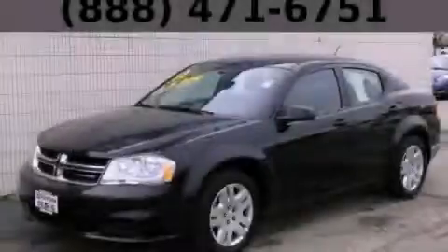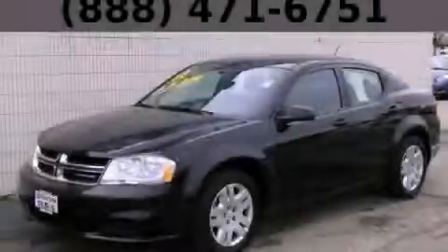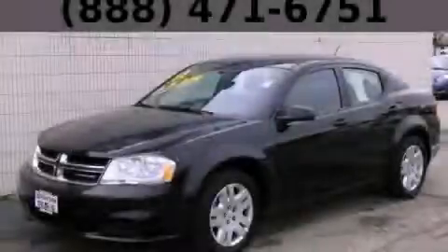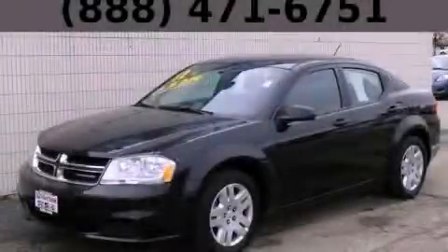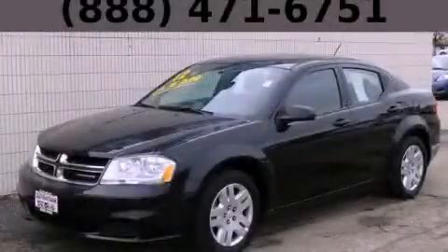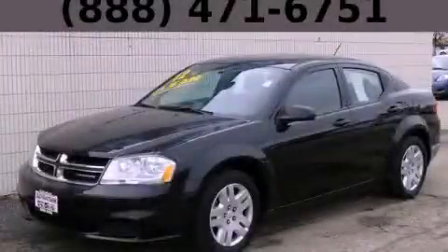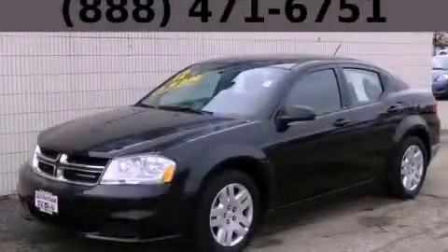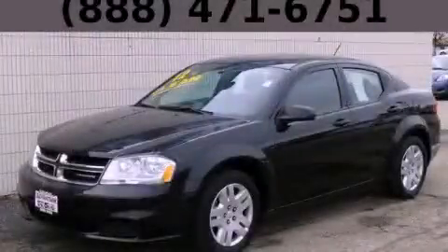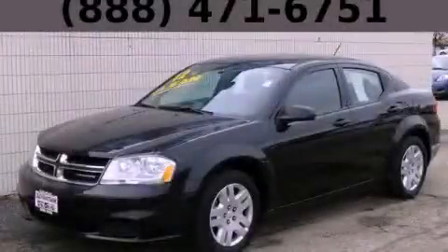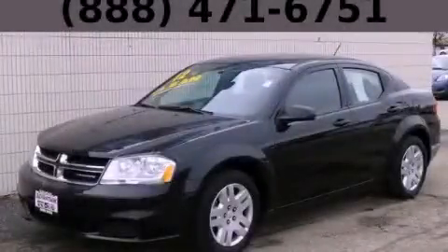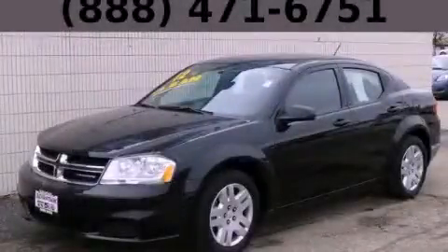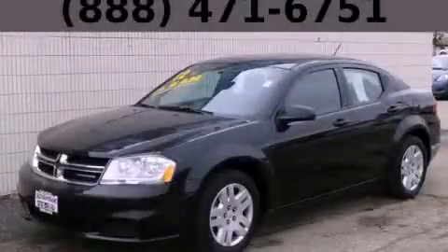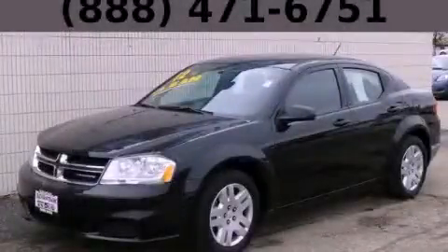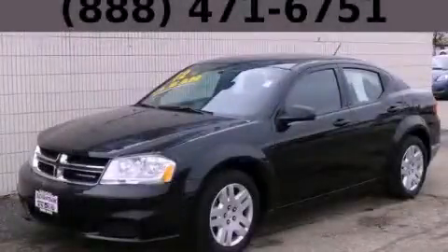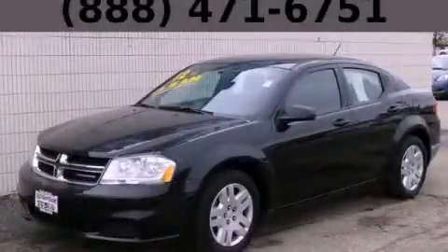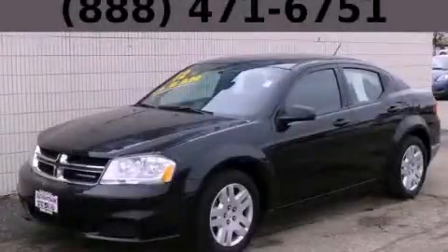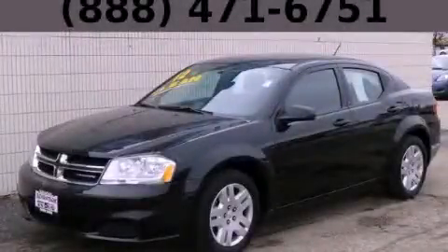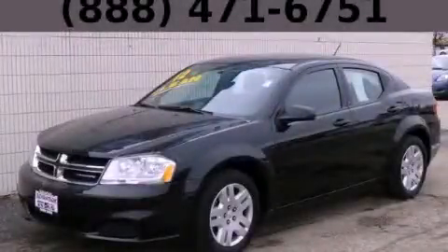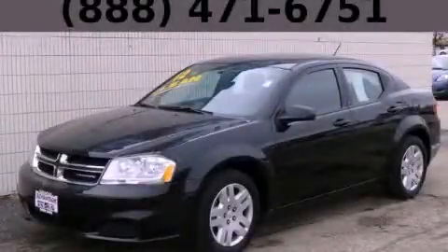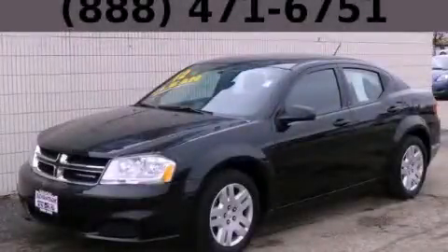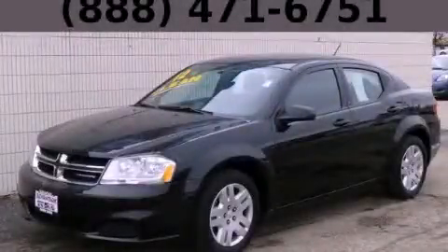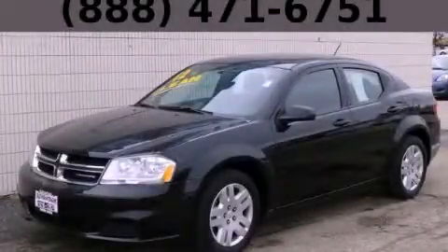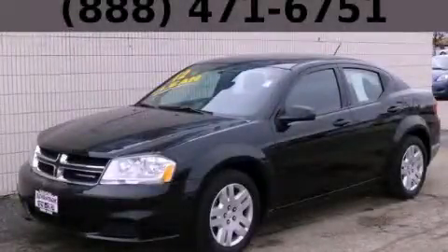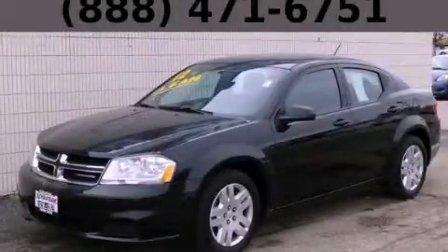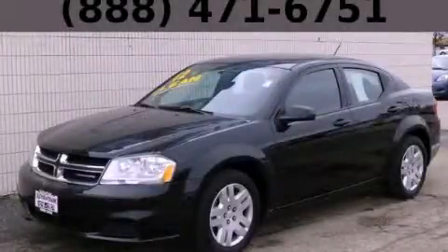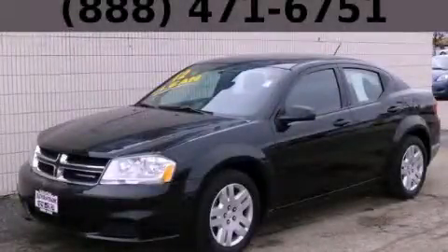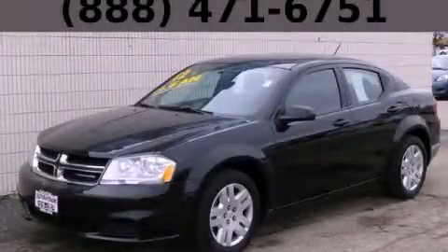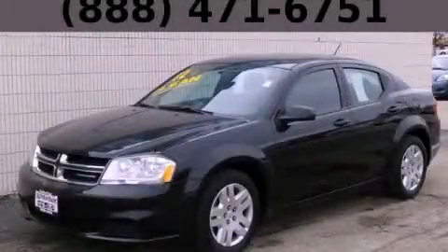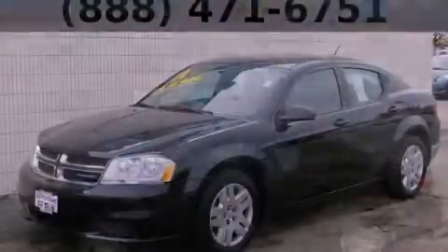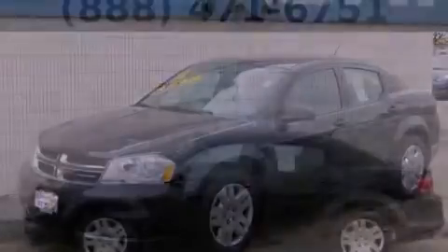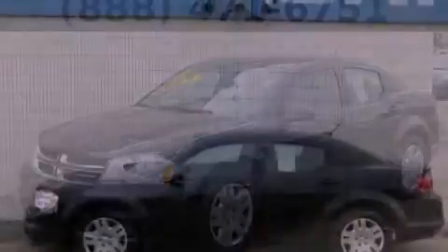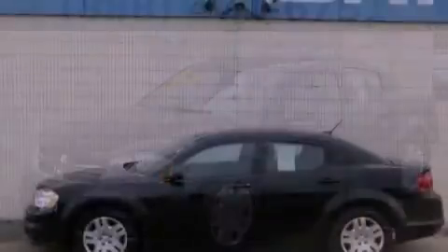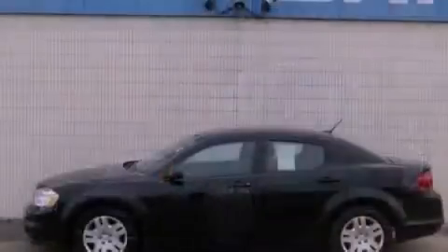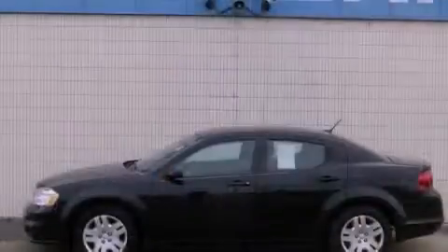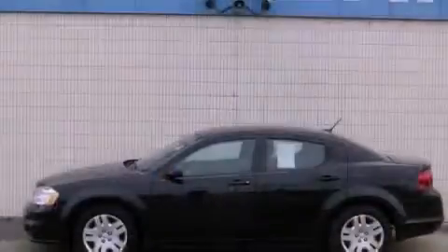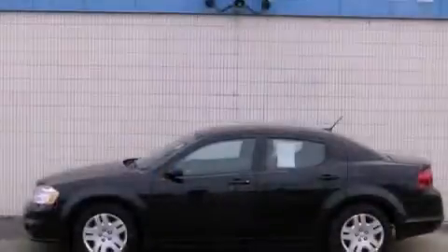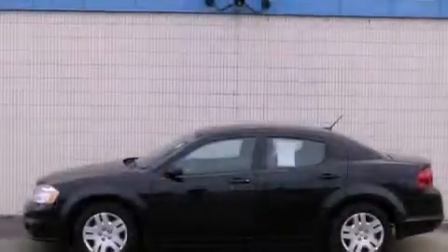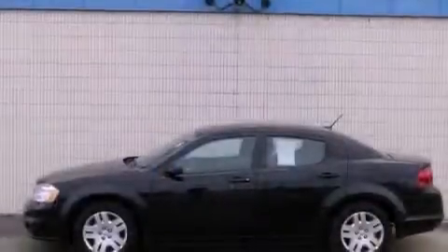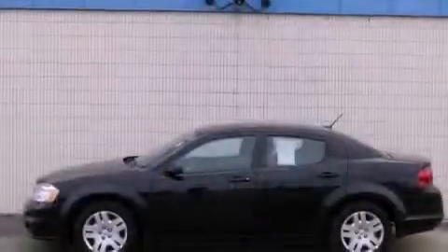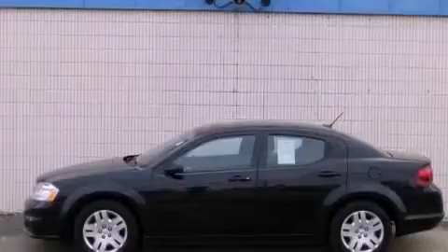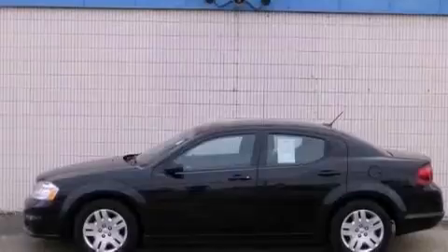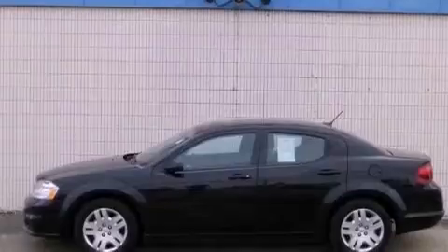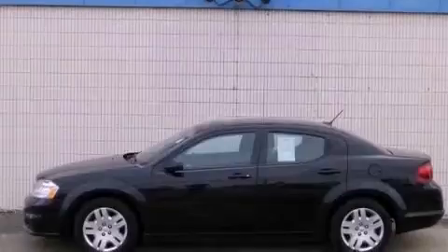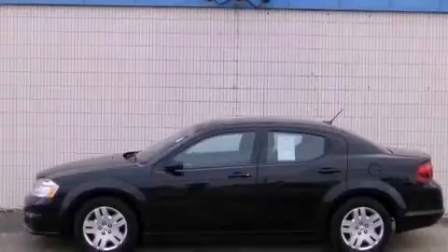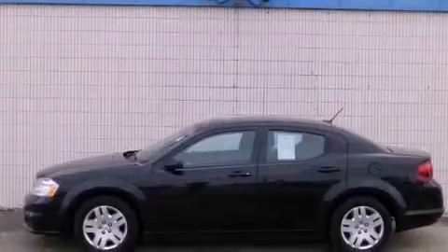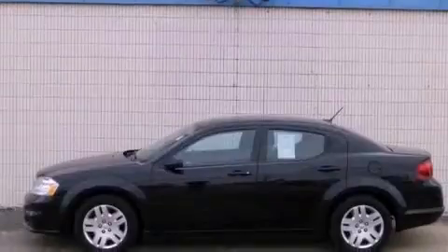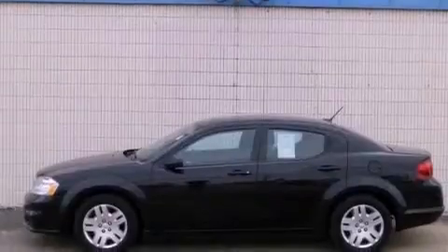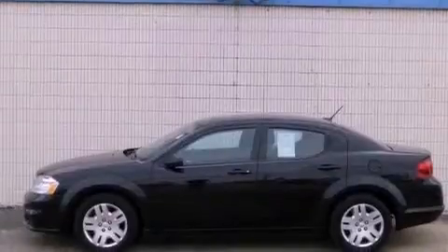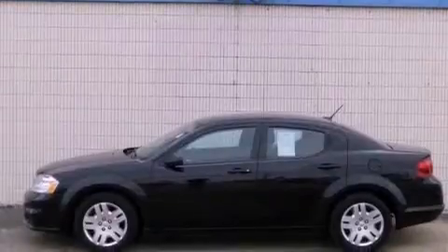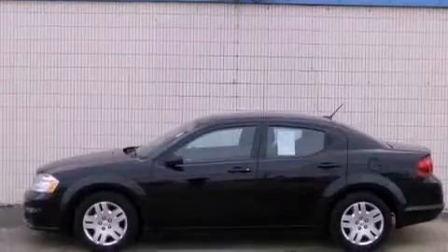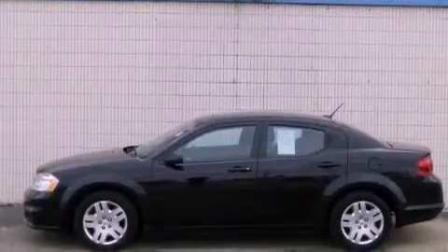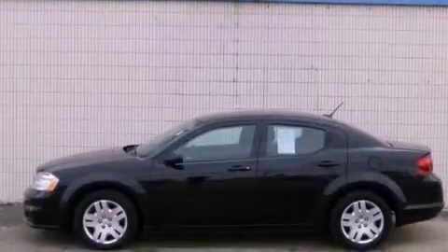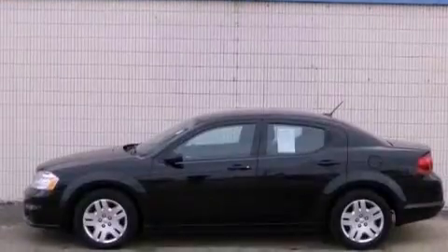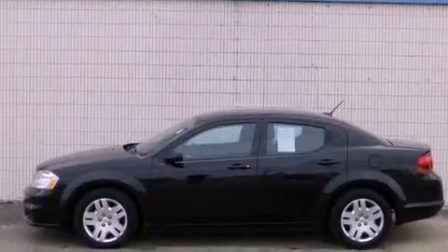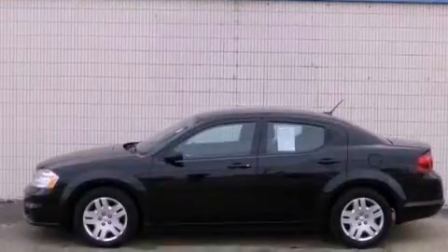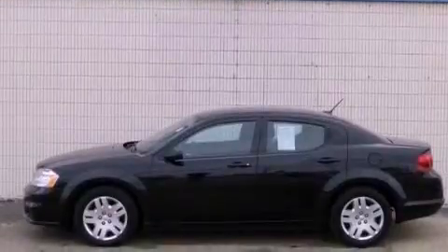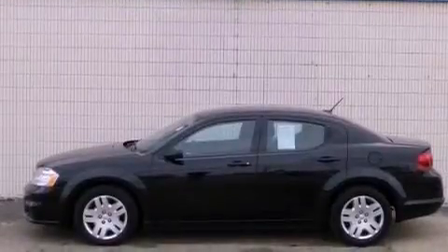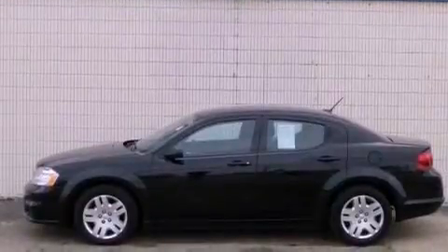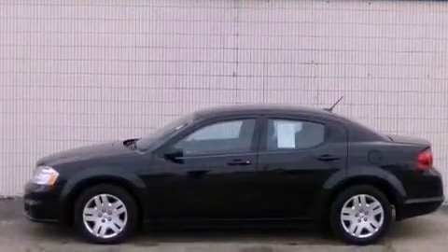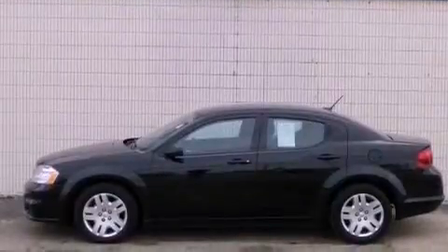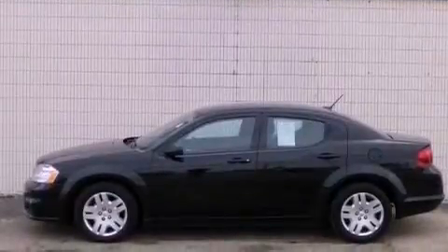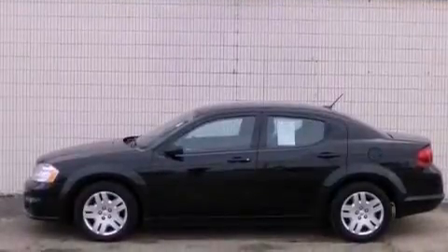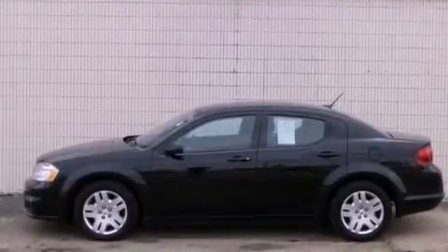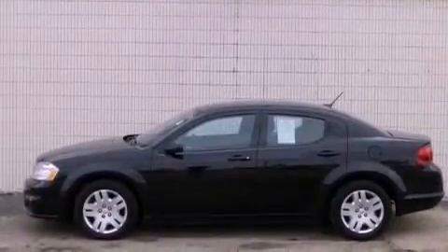This is a 2012 Dodge Avenger. It has a 2.4-liter four-cylinder engine and an automatic transmission.